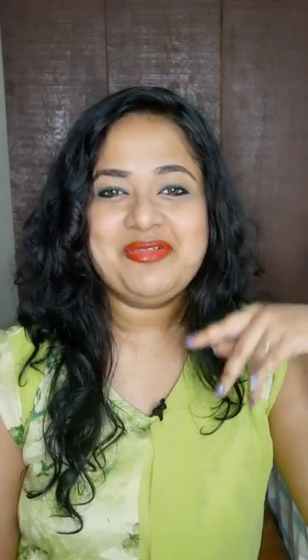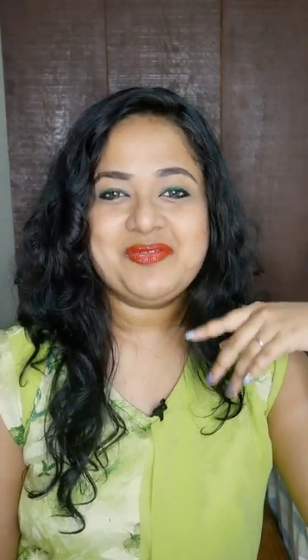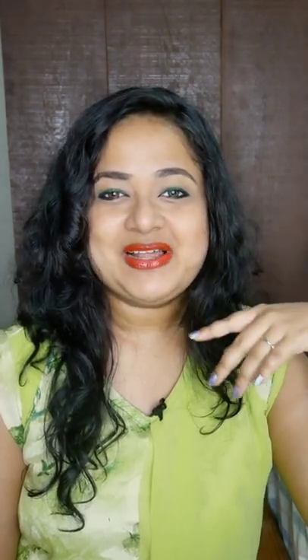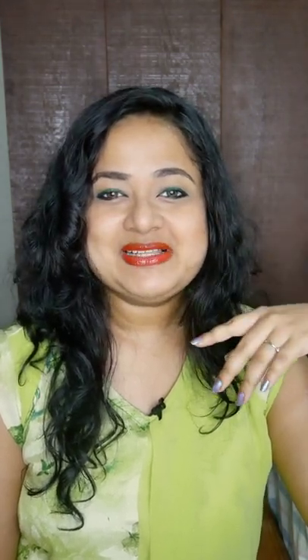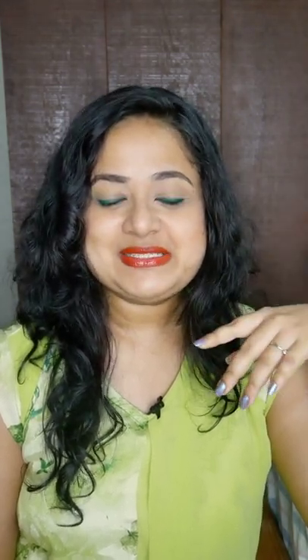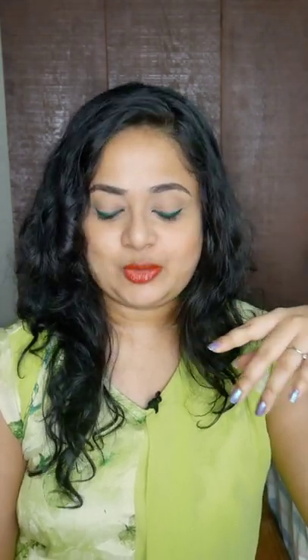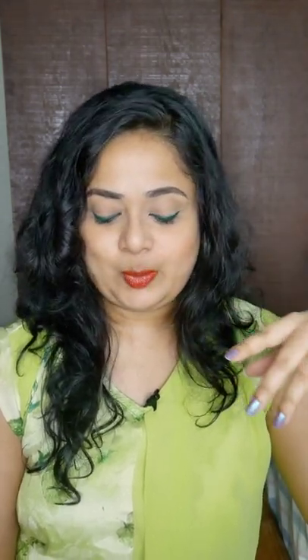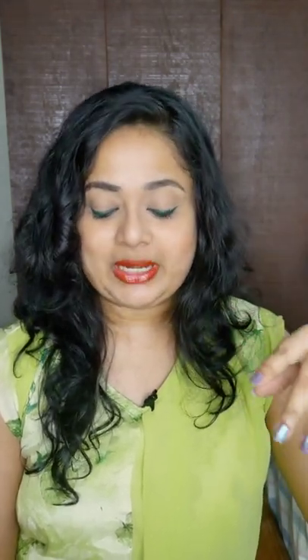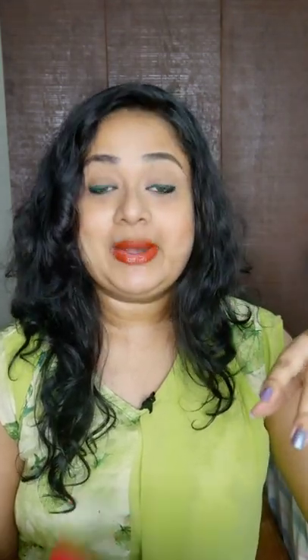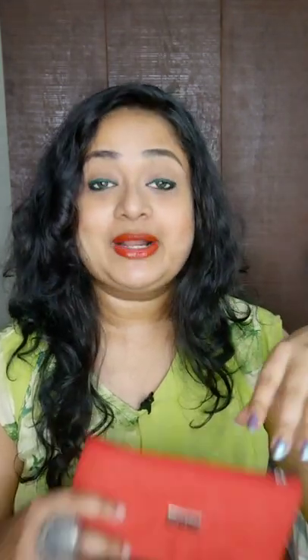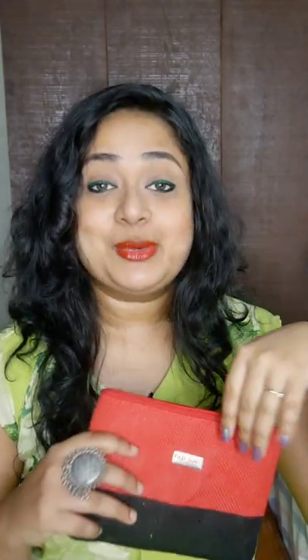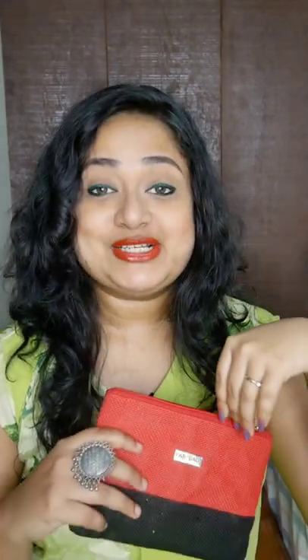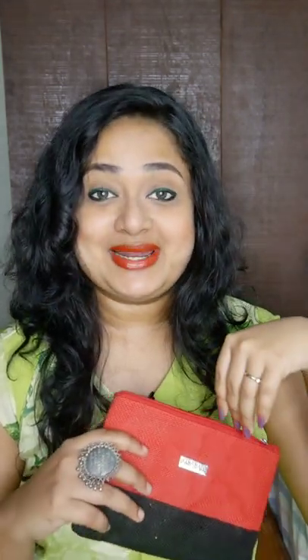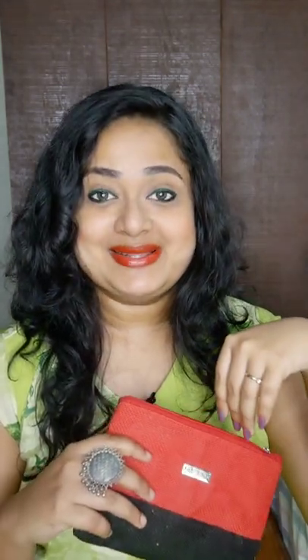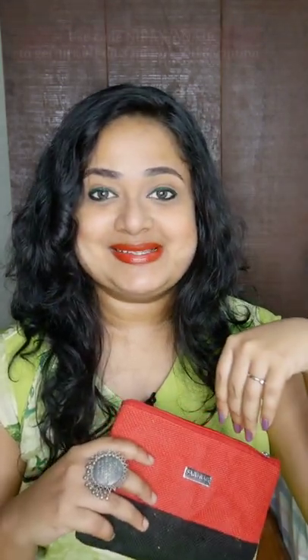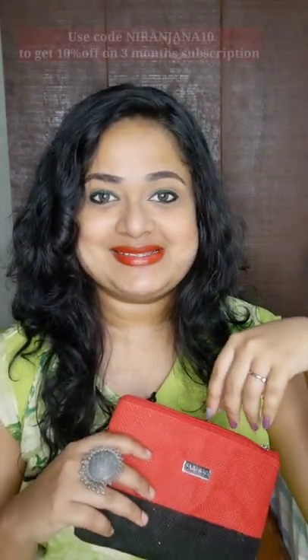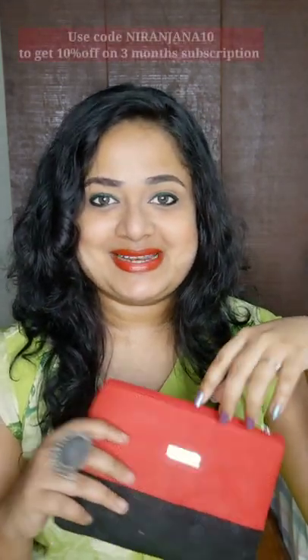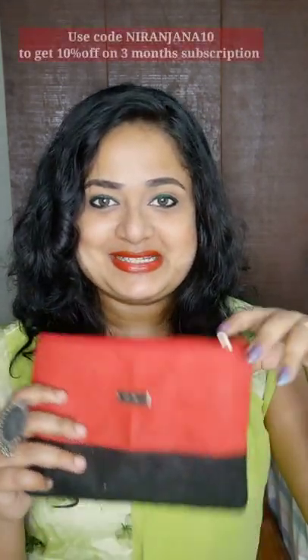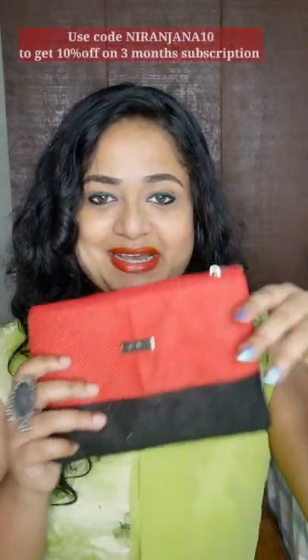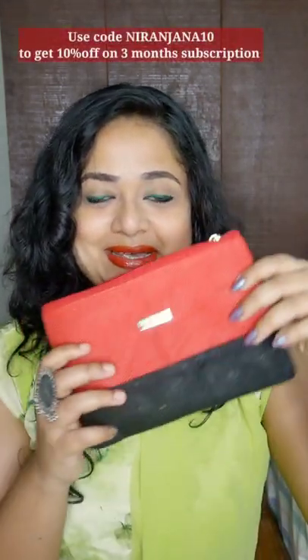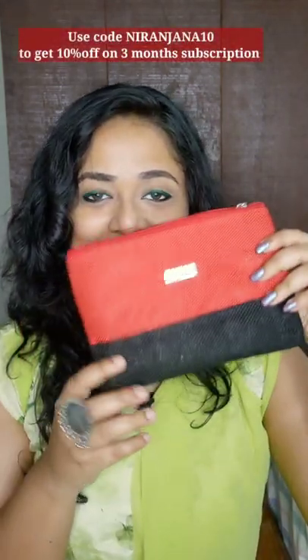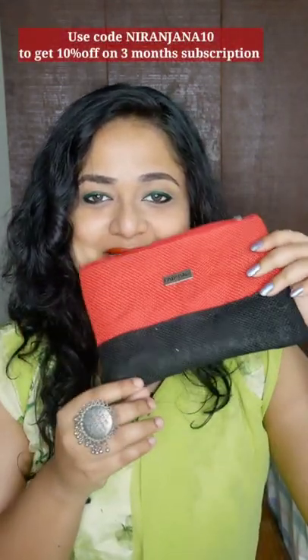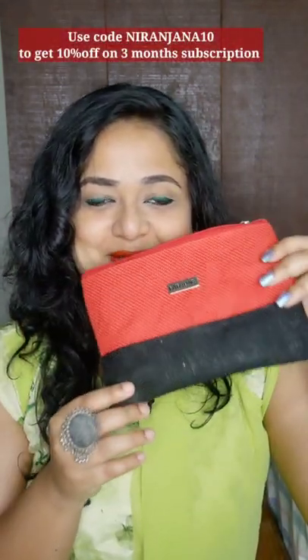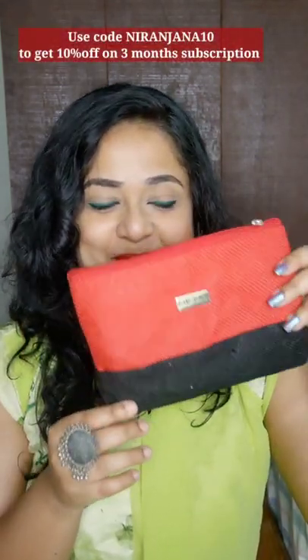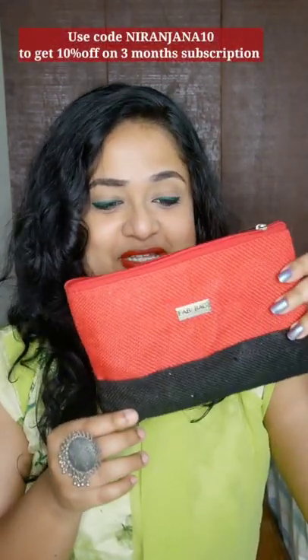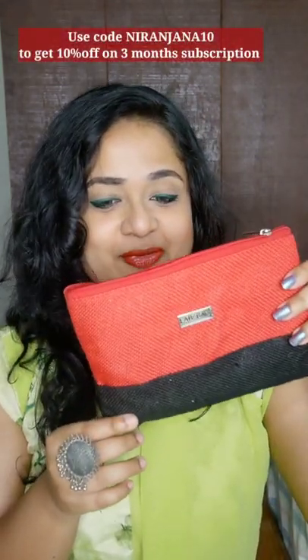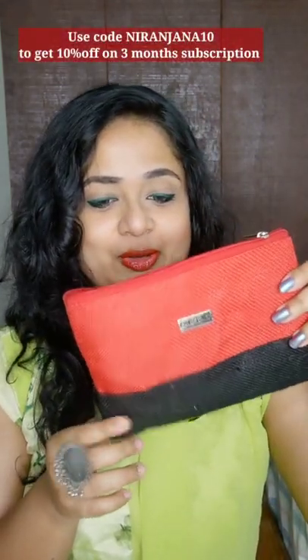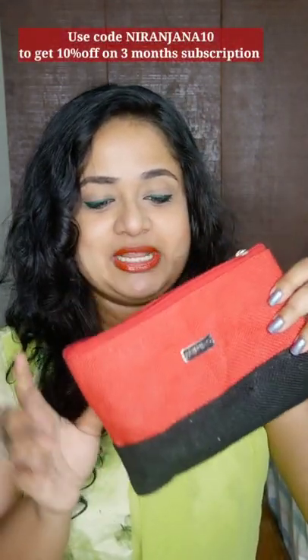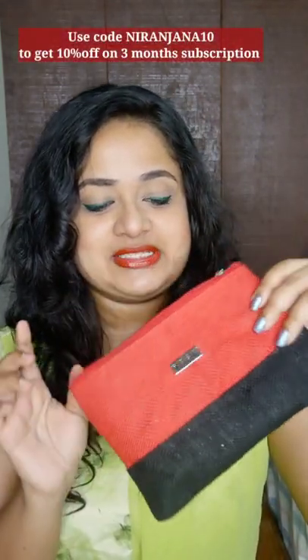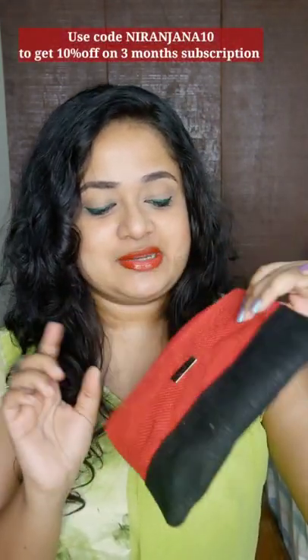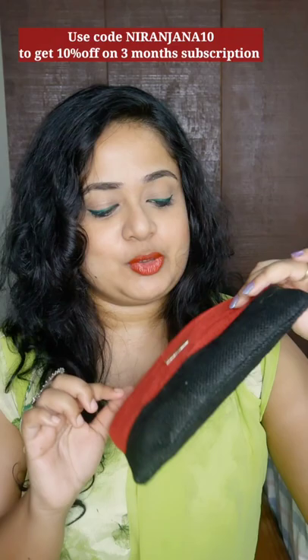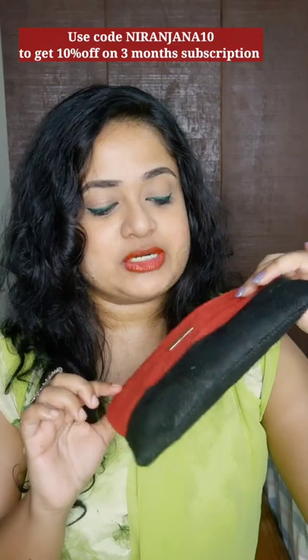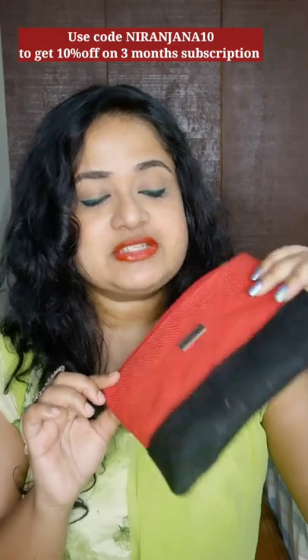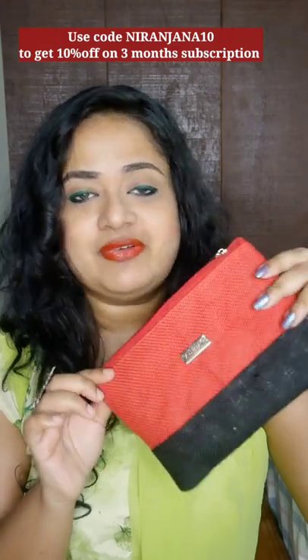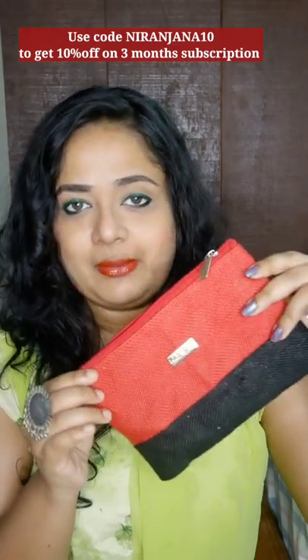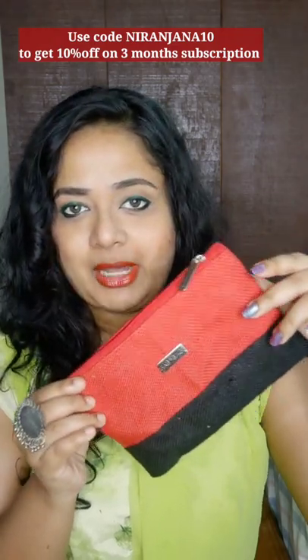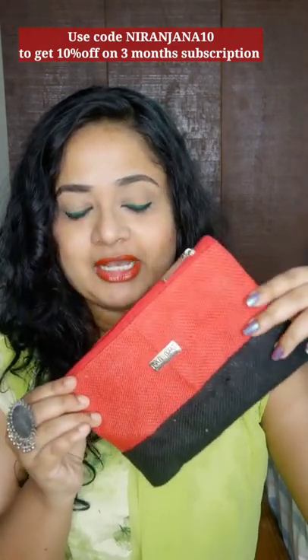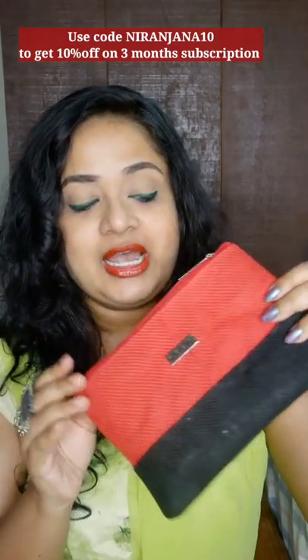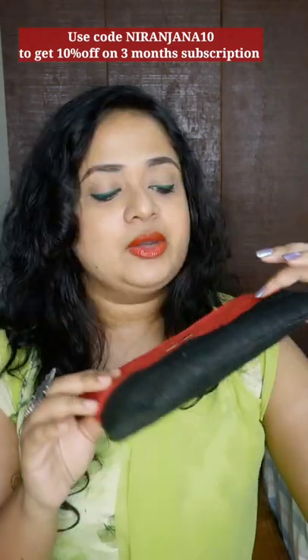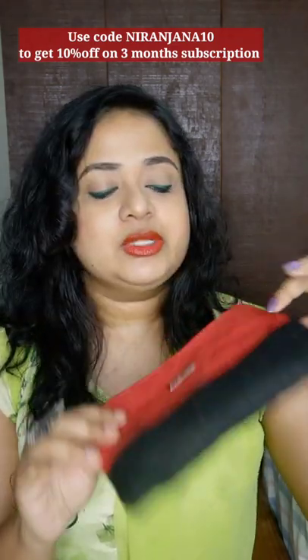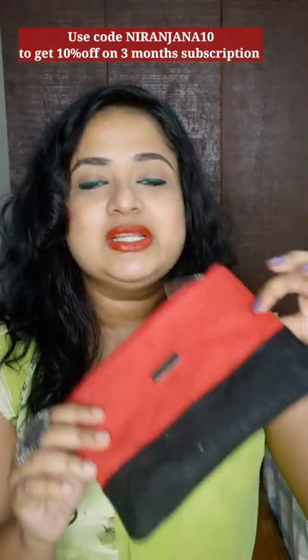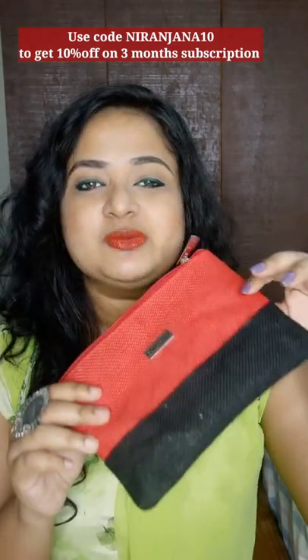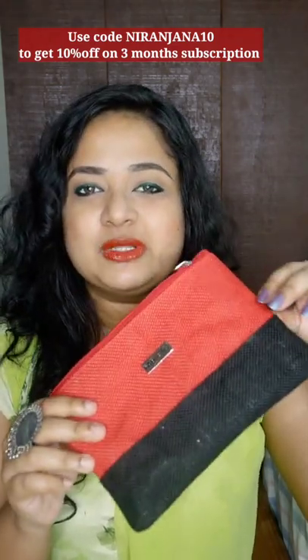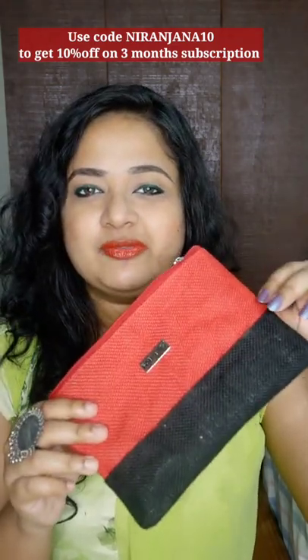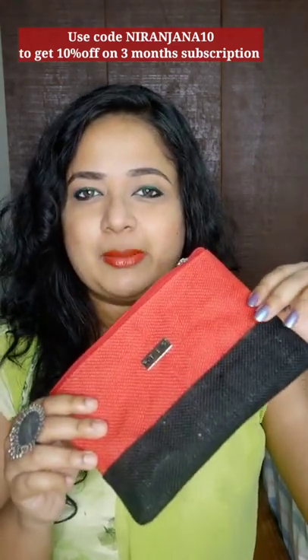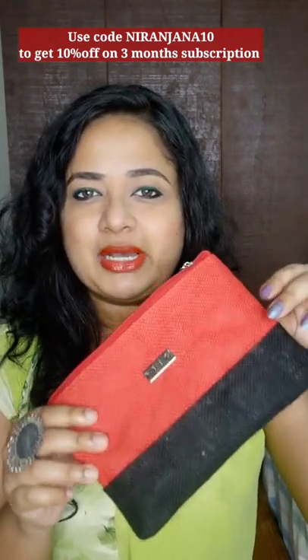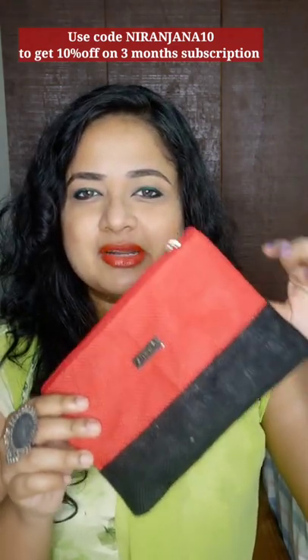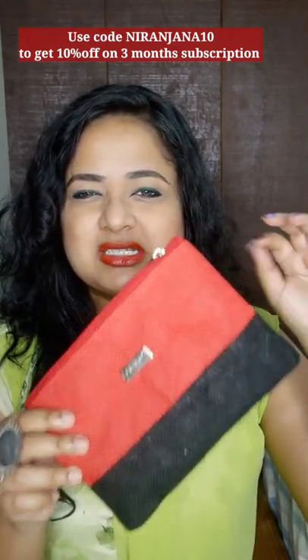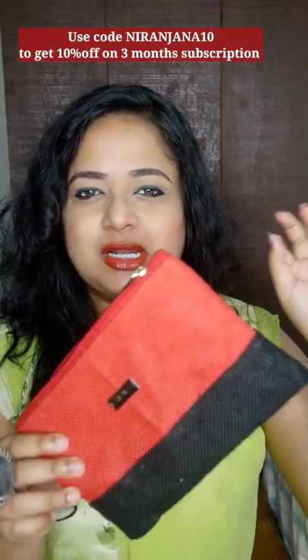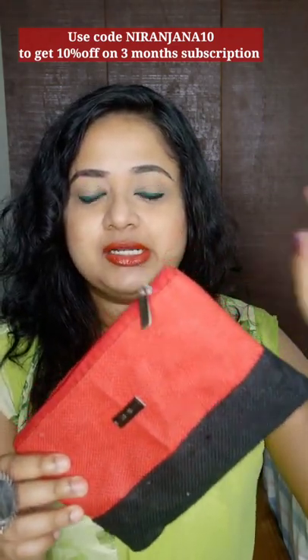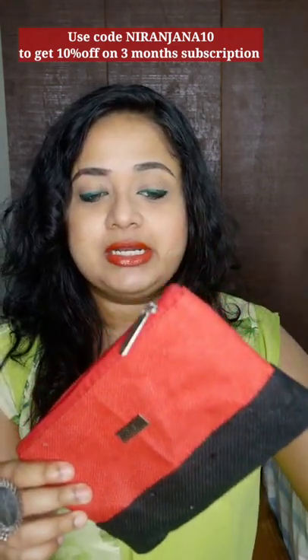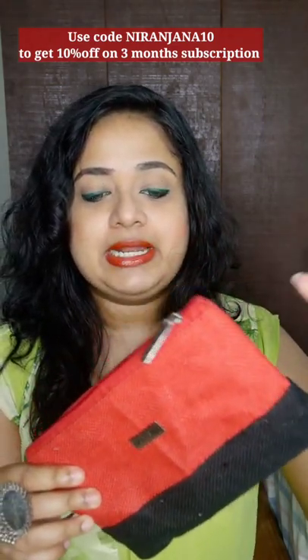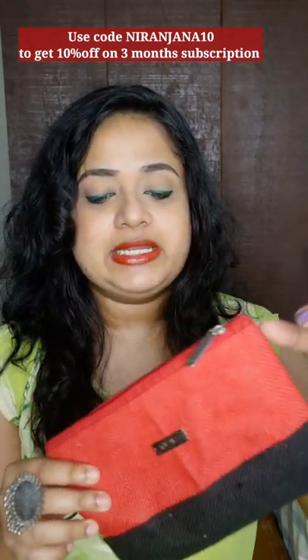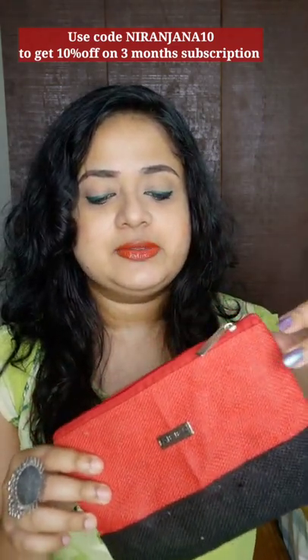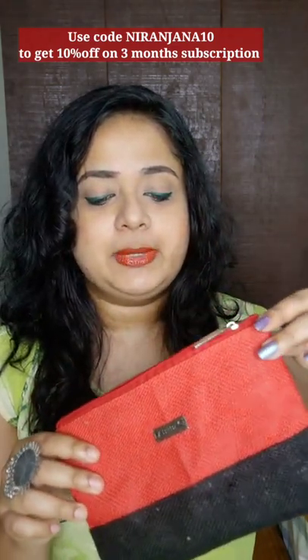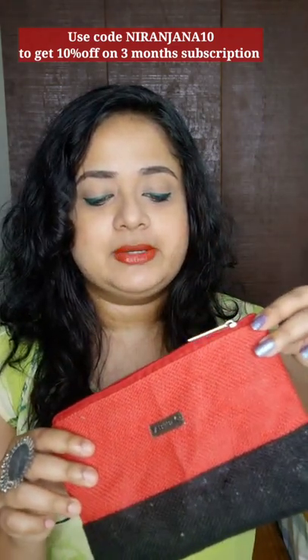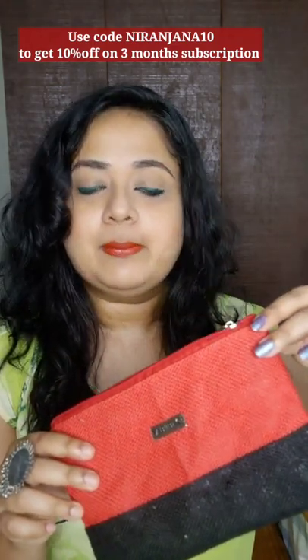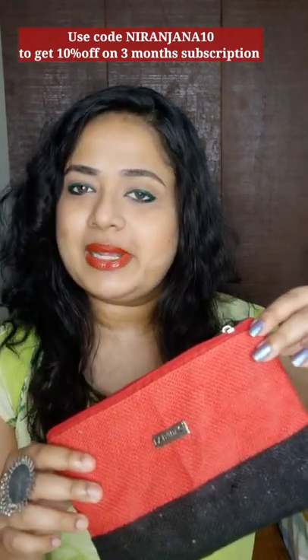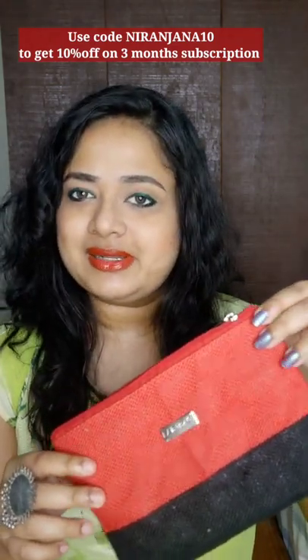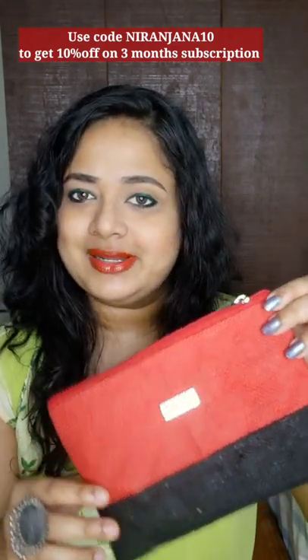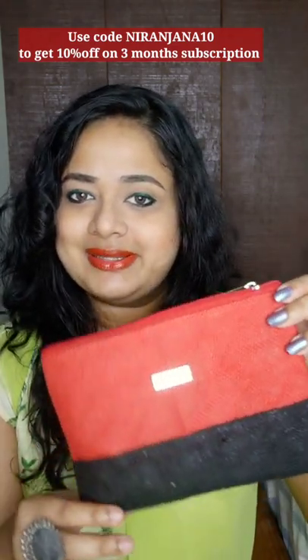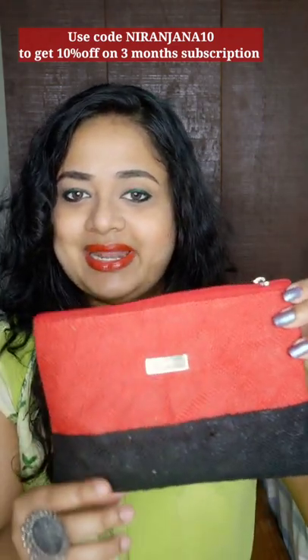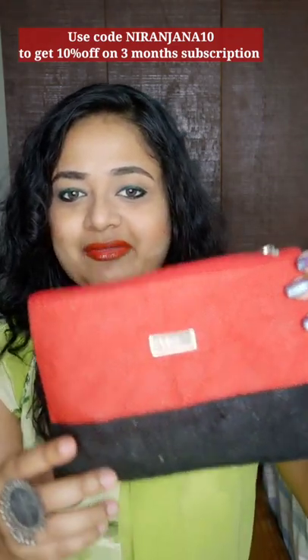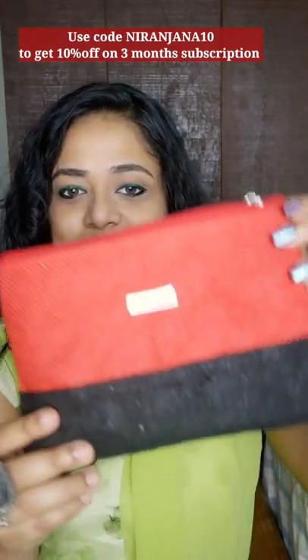Hey everyone, welcome back to my channel. This is Neridina here and in today's video let's unbox Fab Bag. I know that this one Fab Bag reached a little late but better late than never.